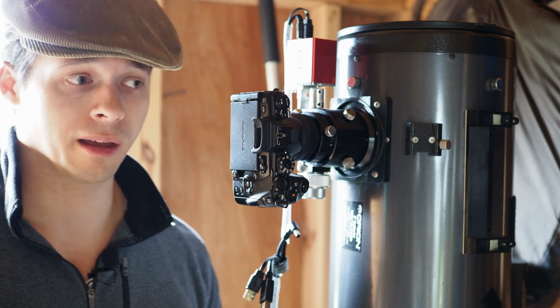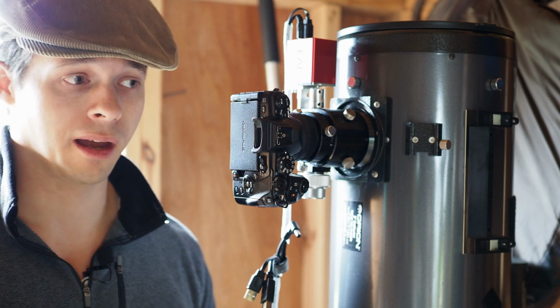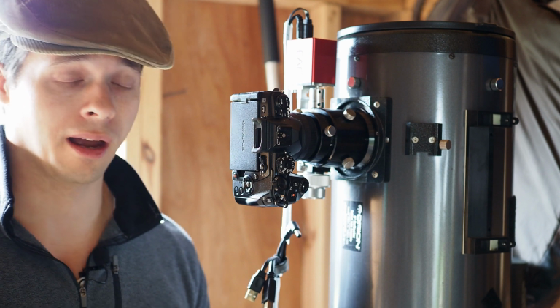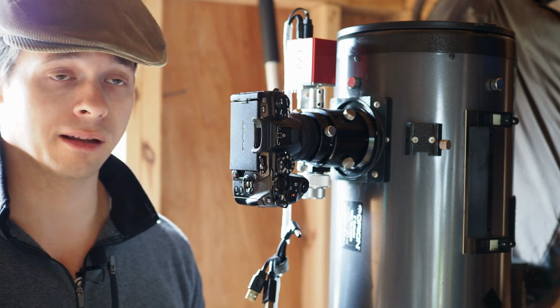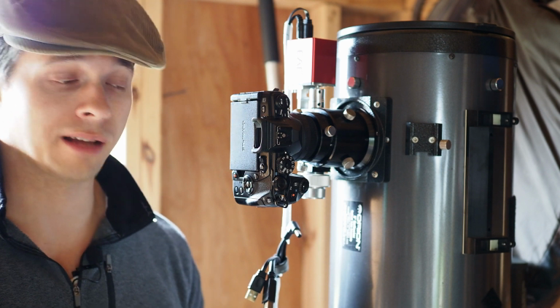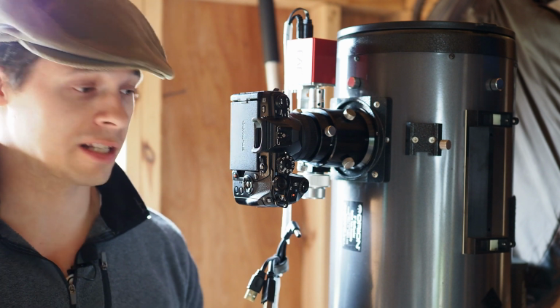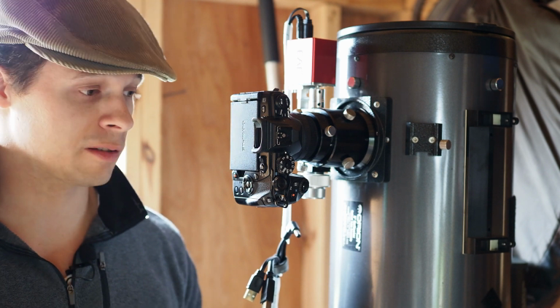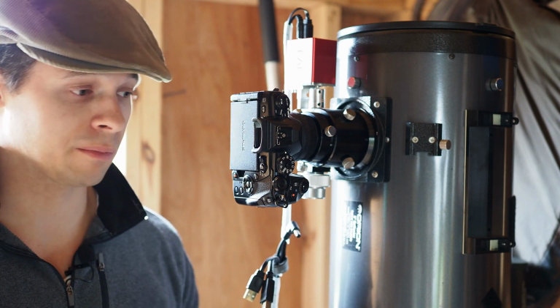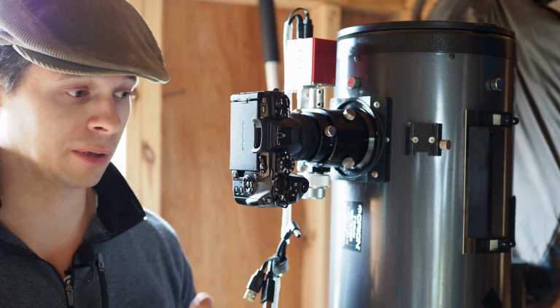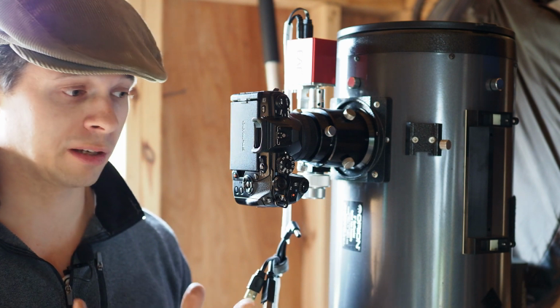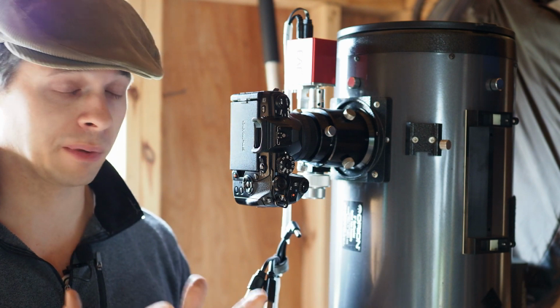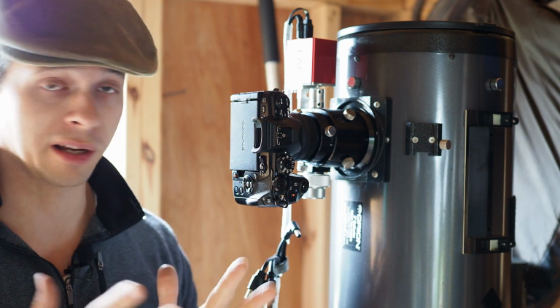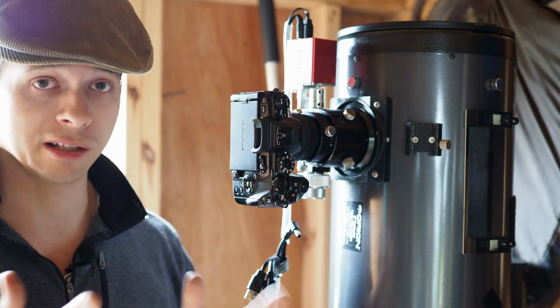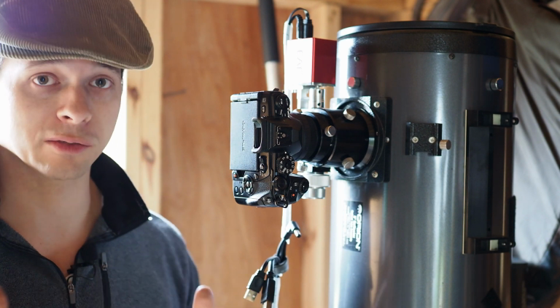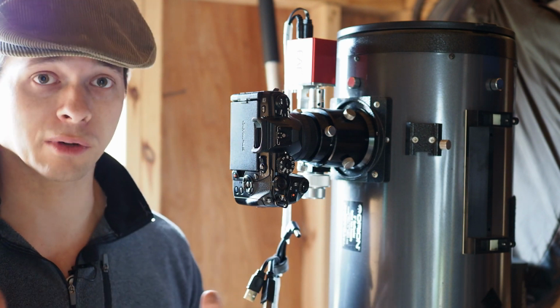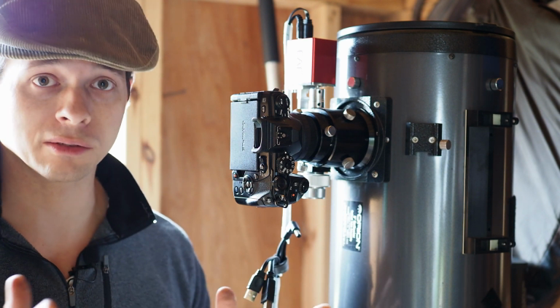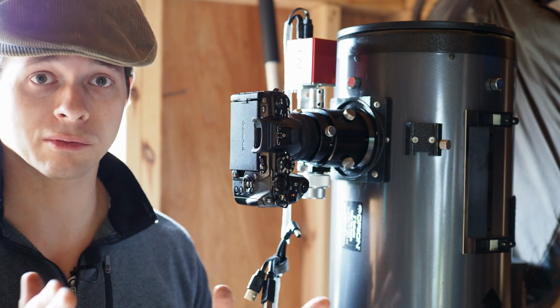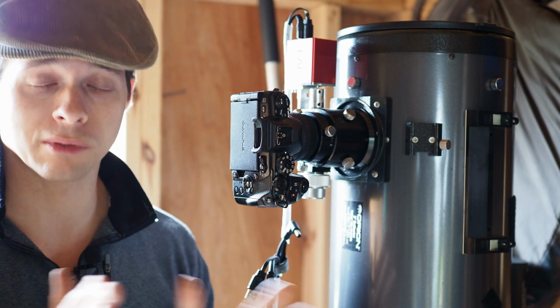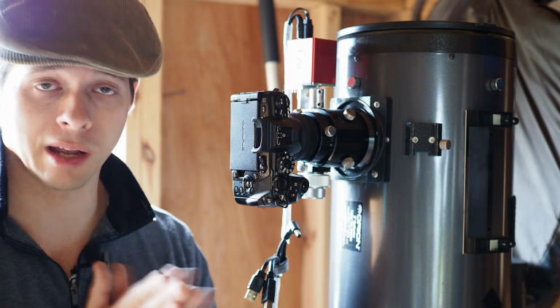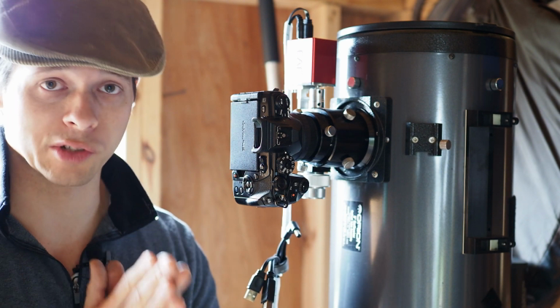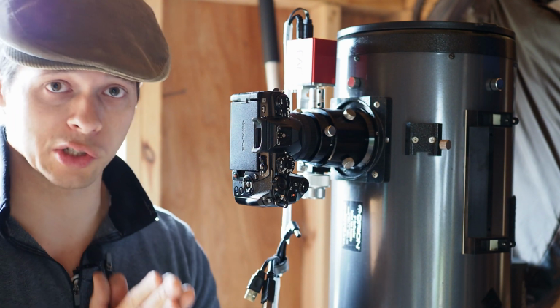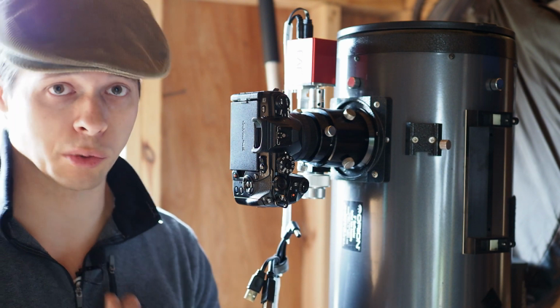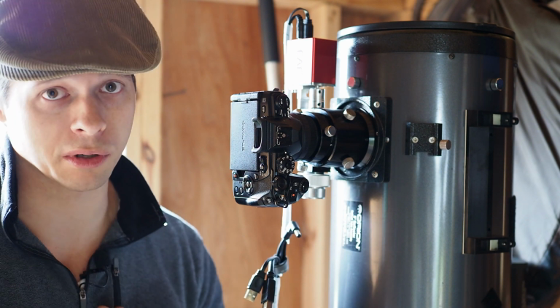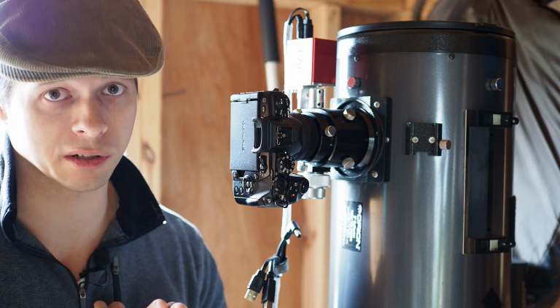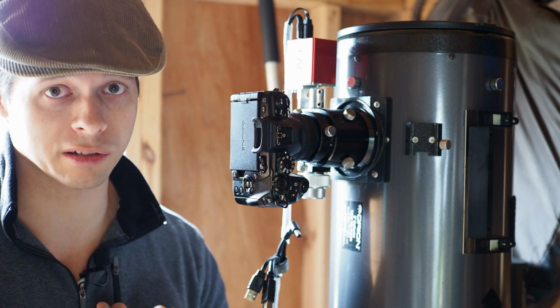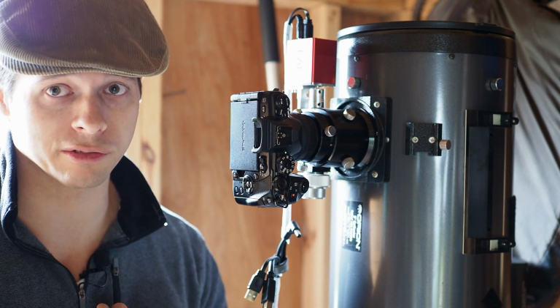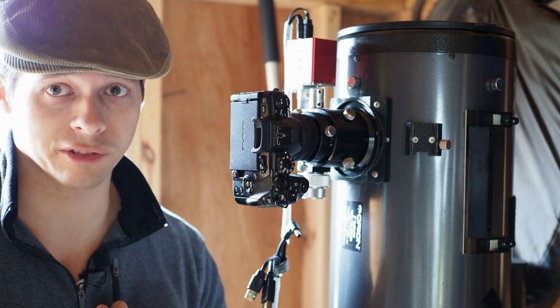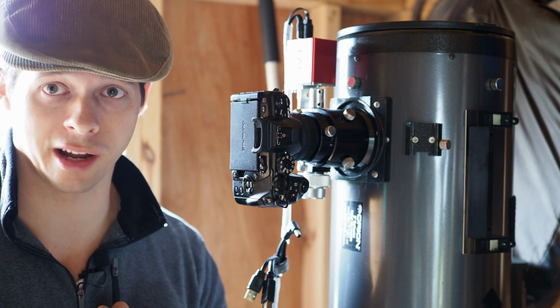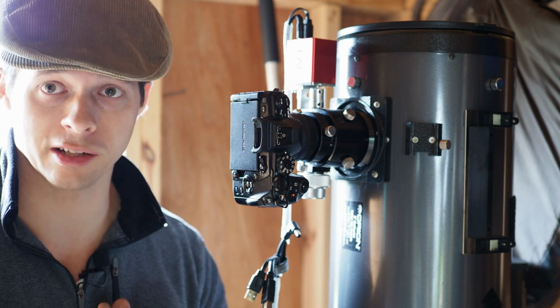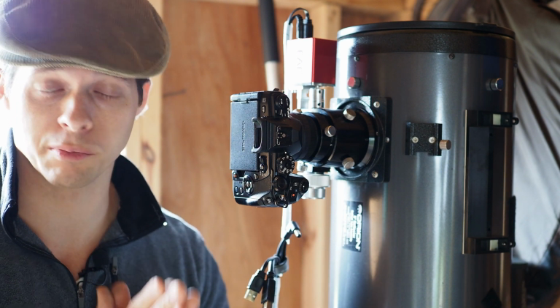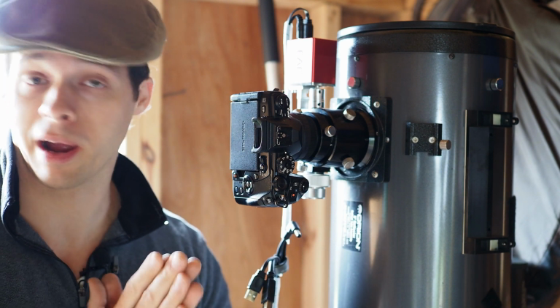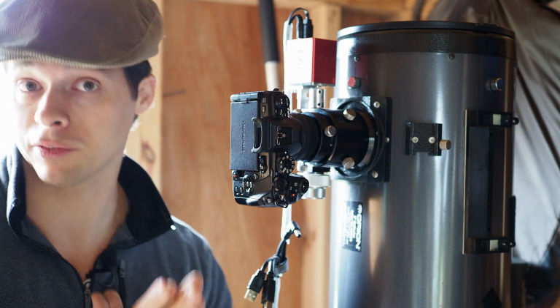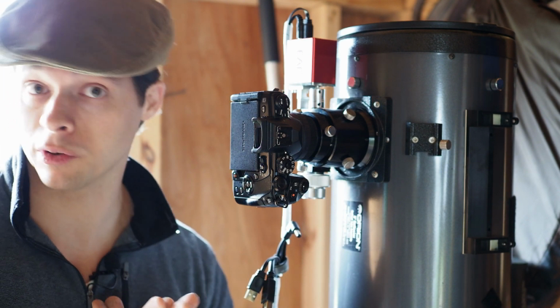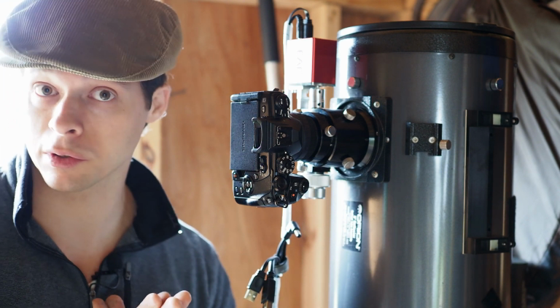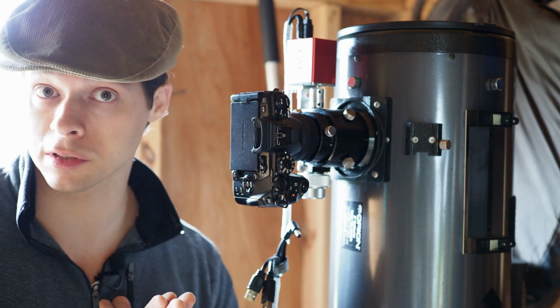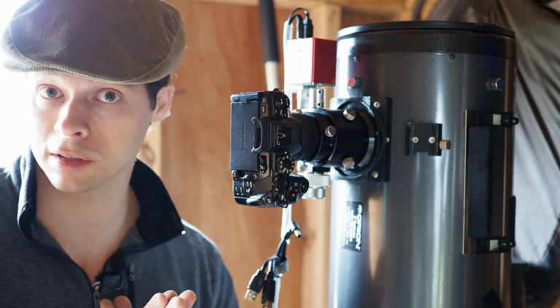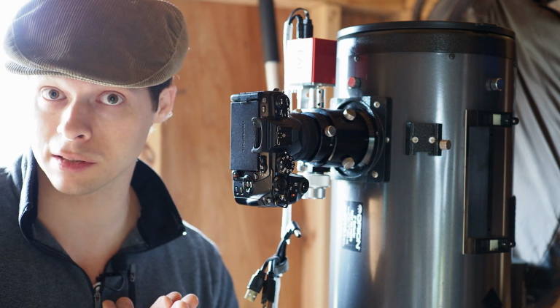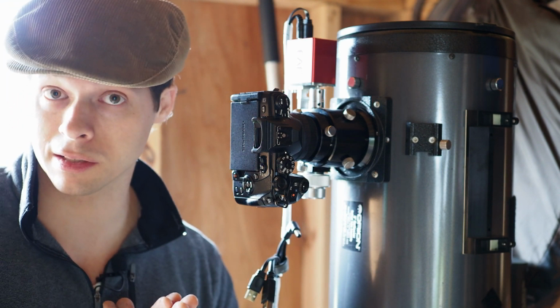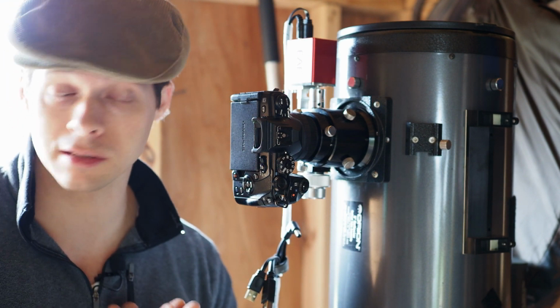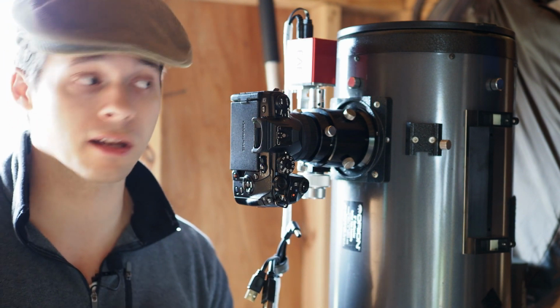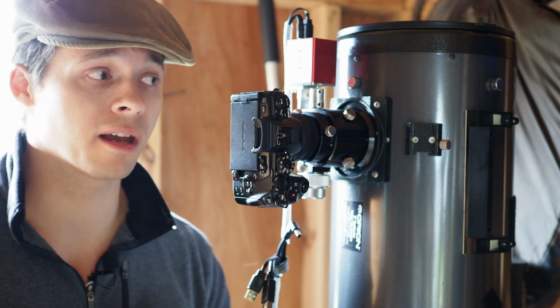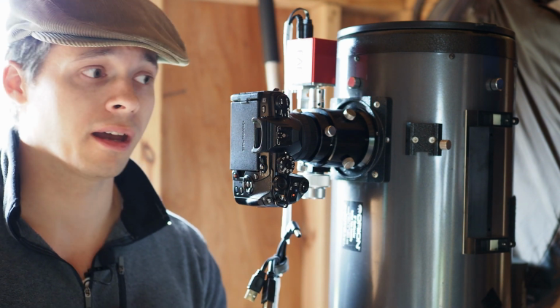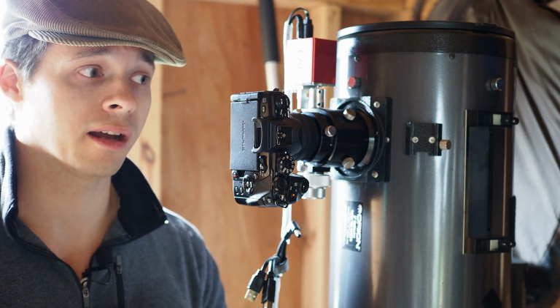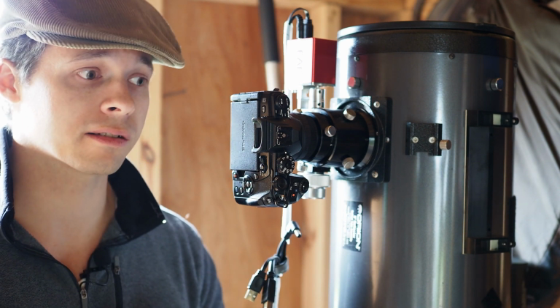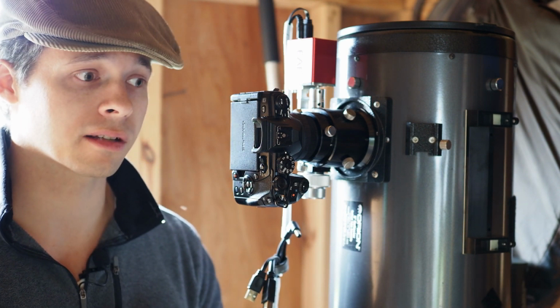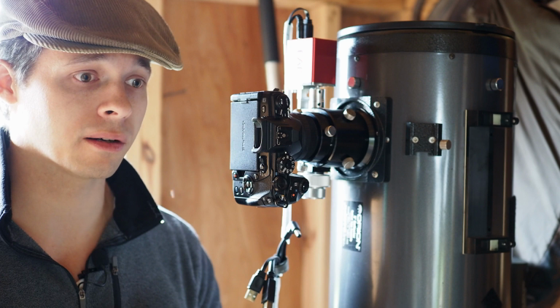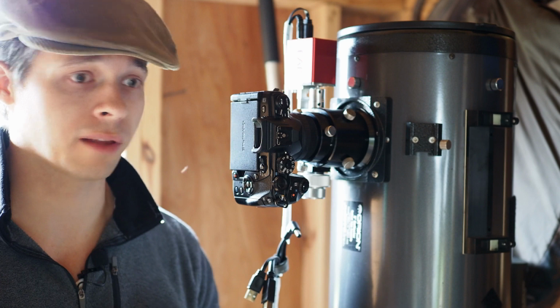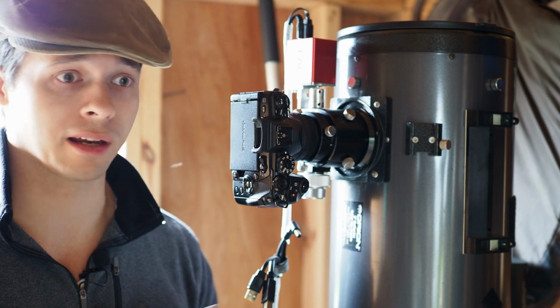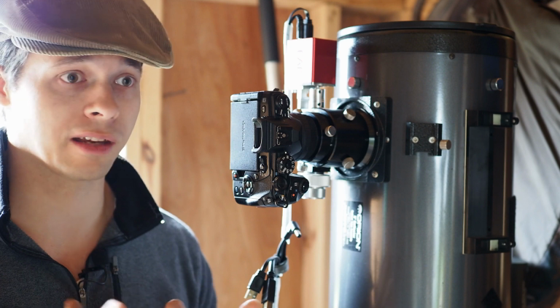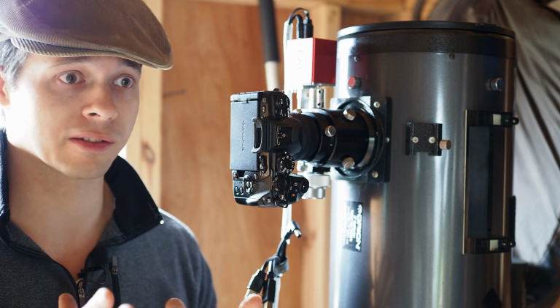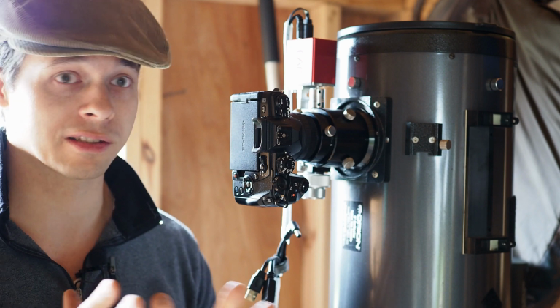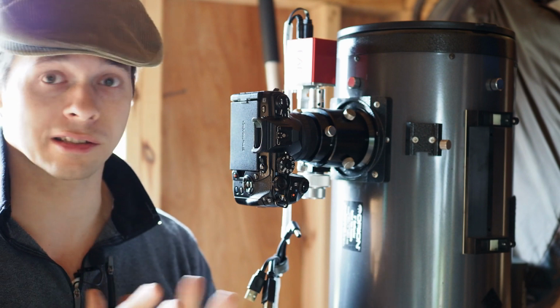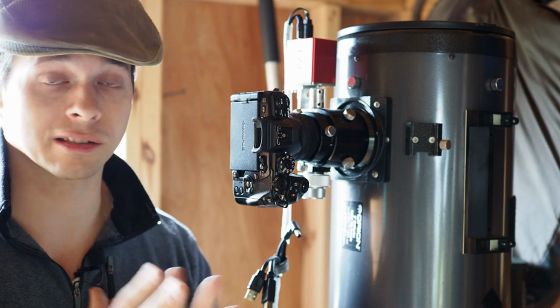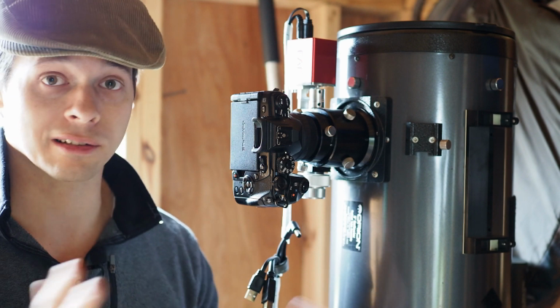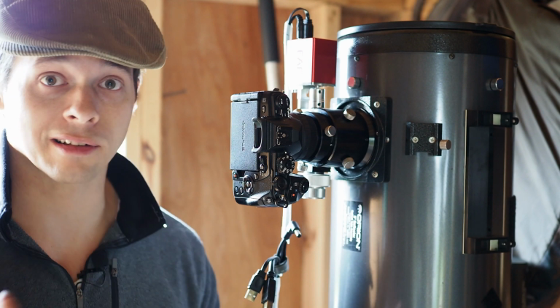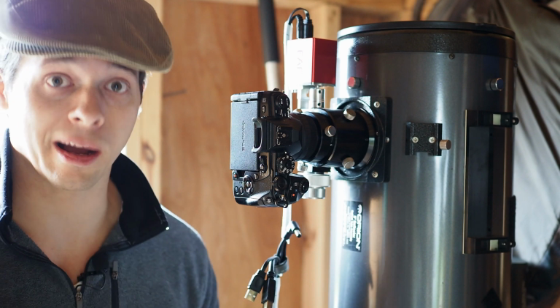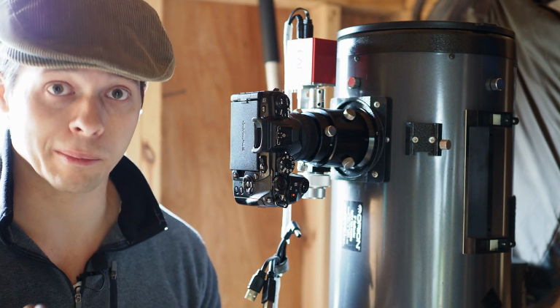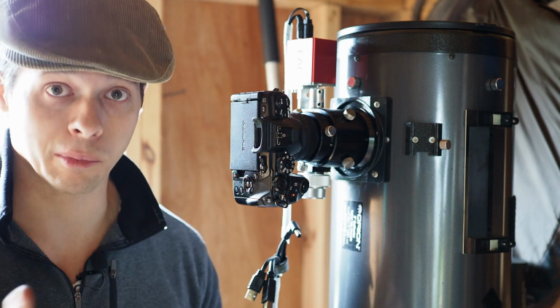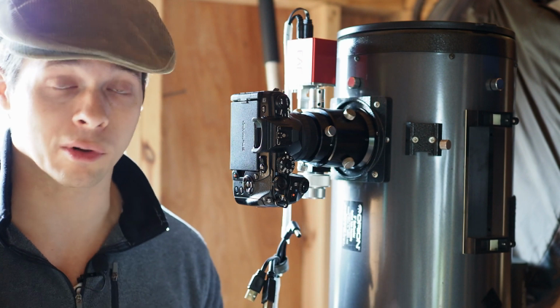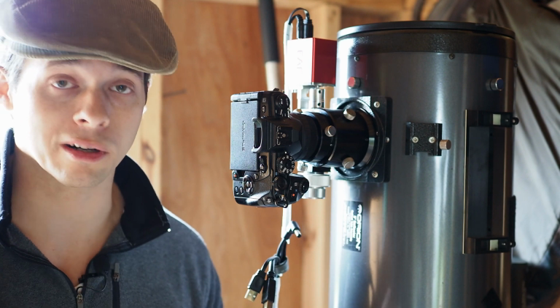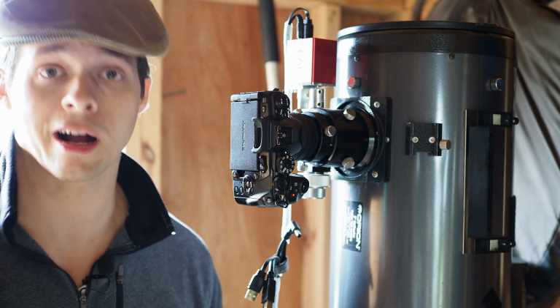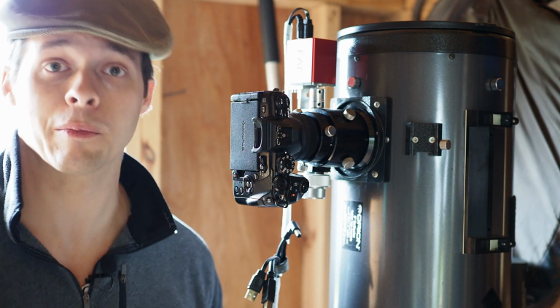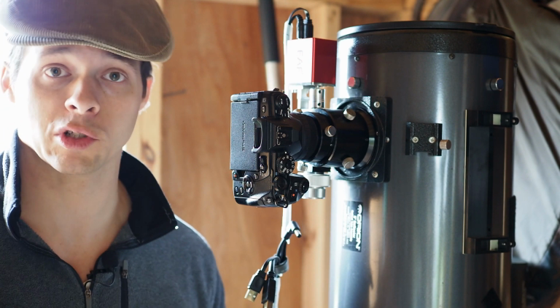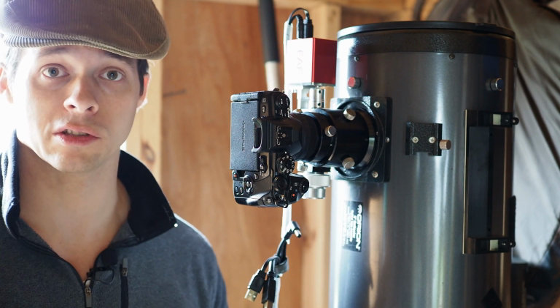And that's simply because we have a shorter flange back focus distance, and so that gives us a lot more options.